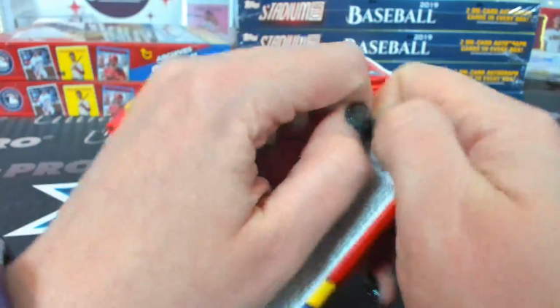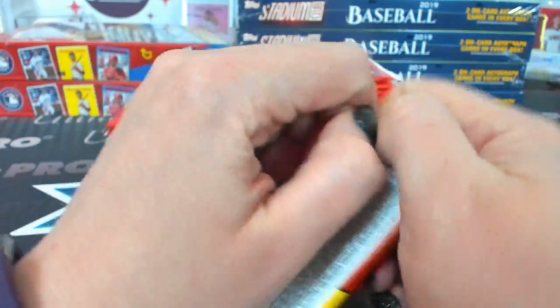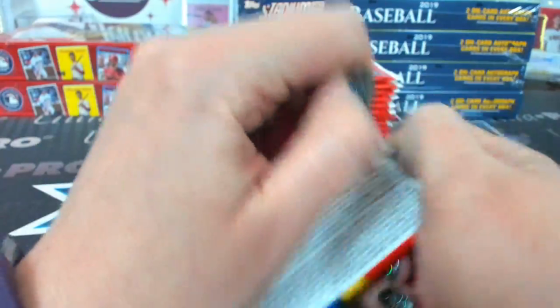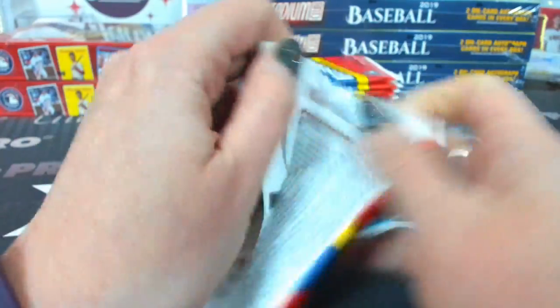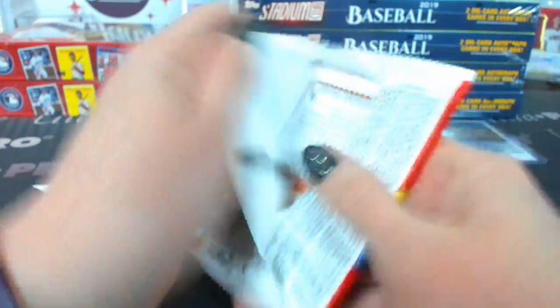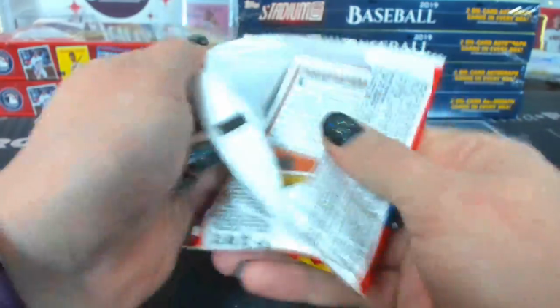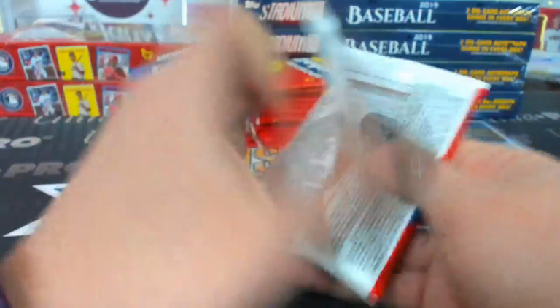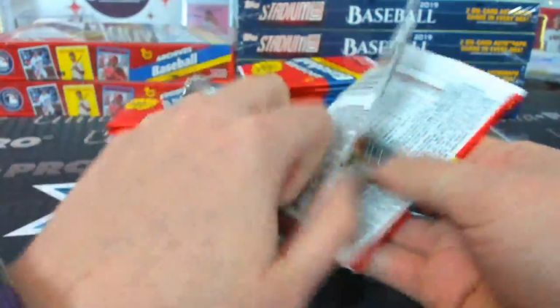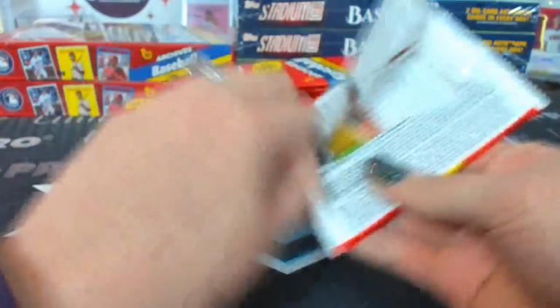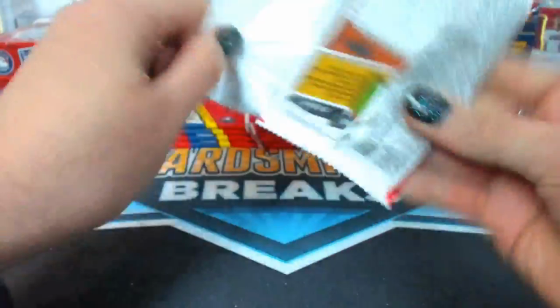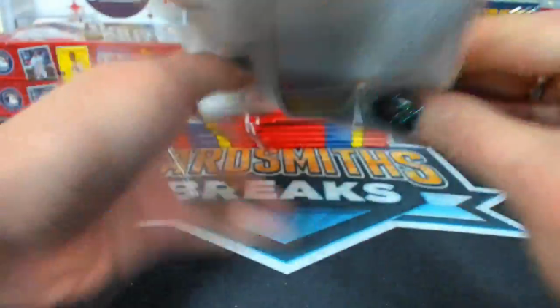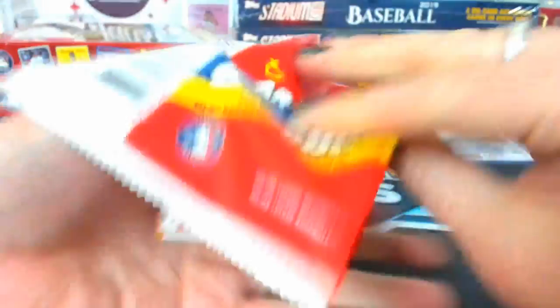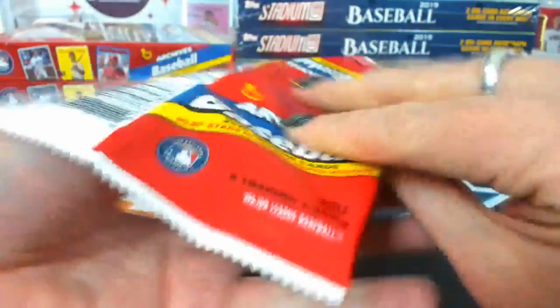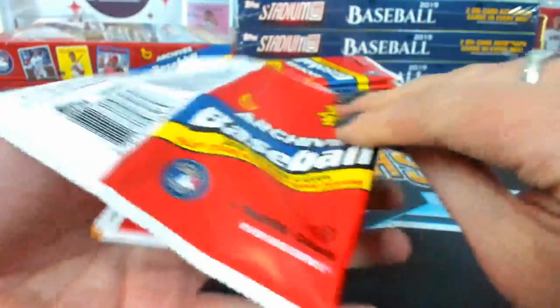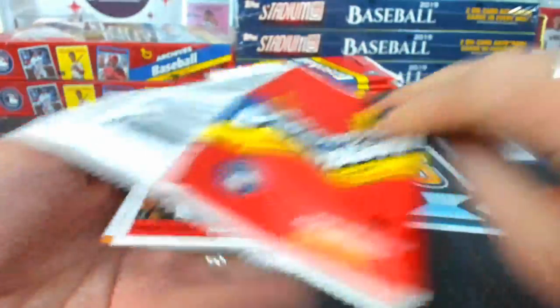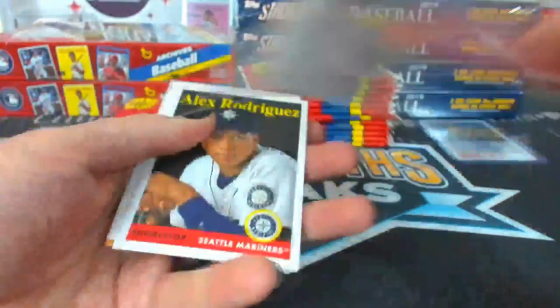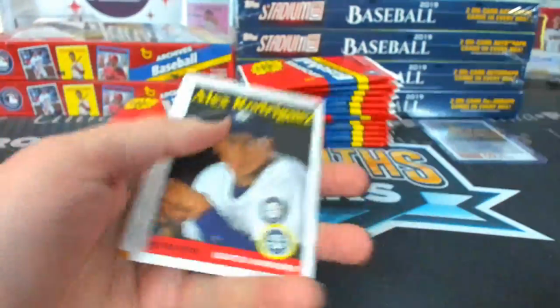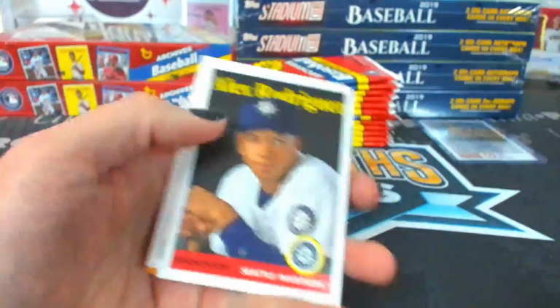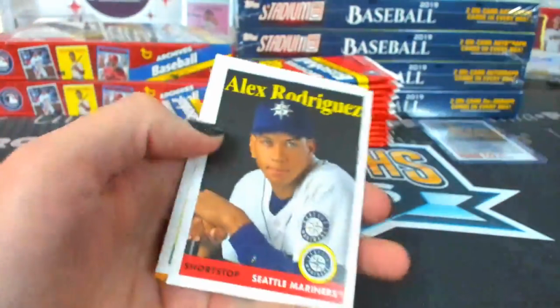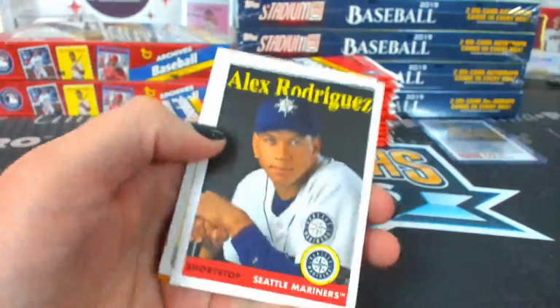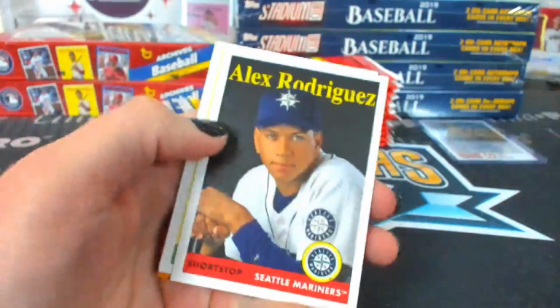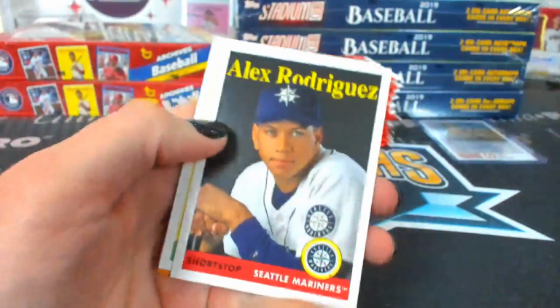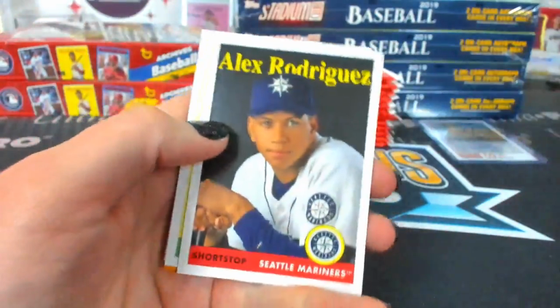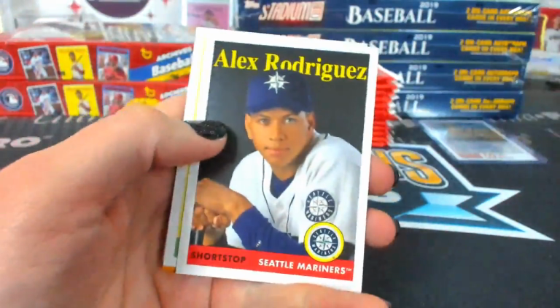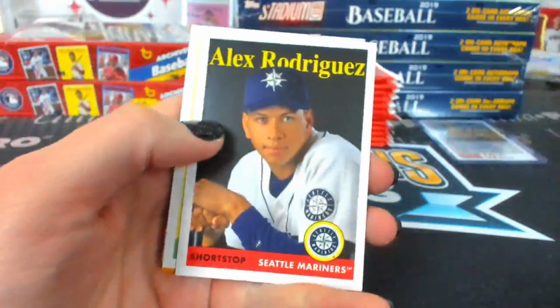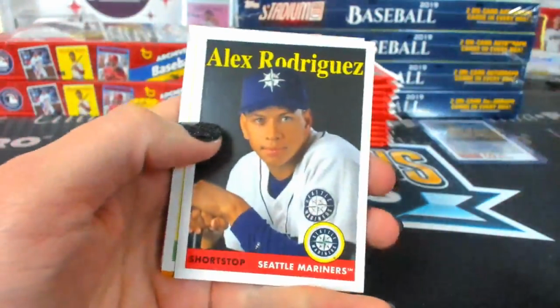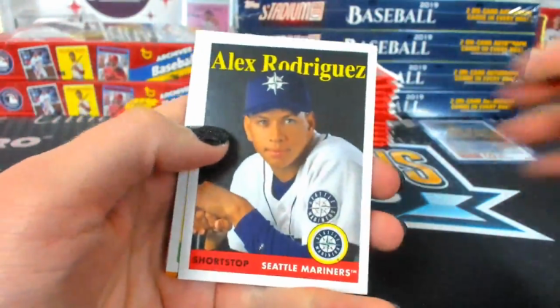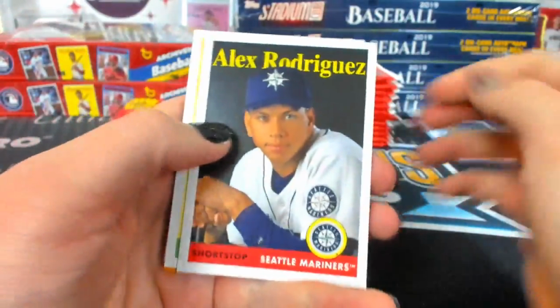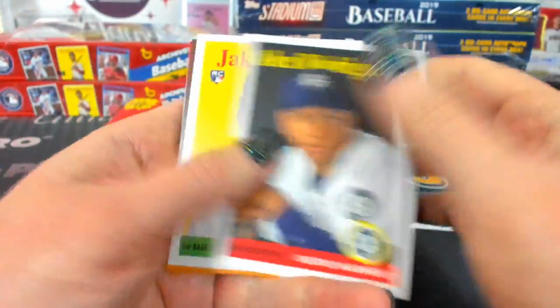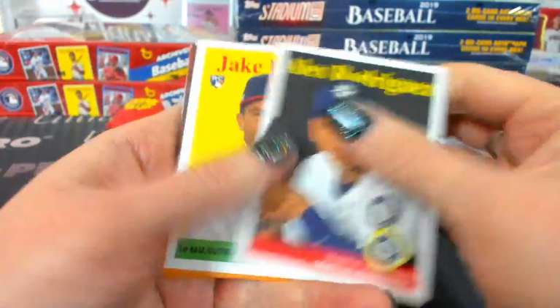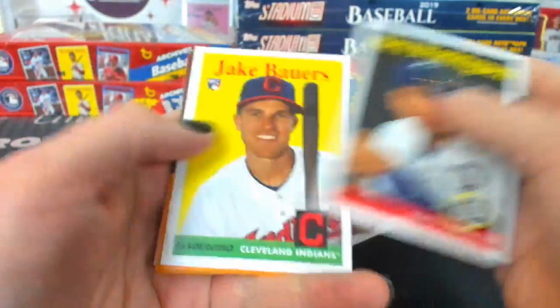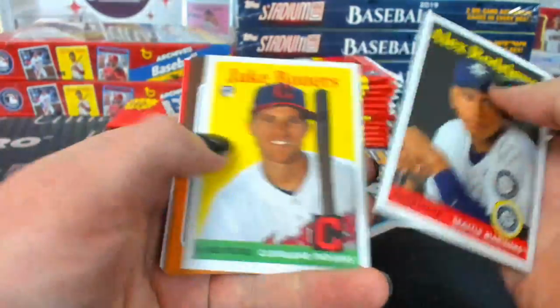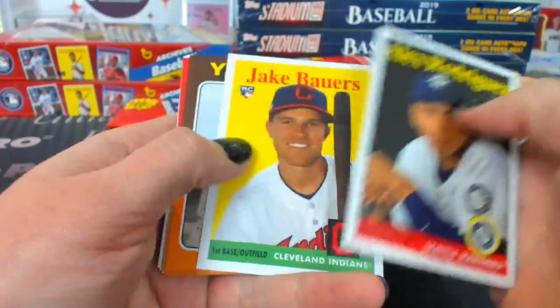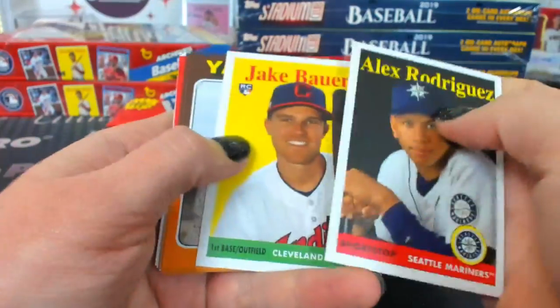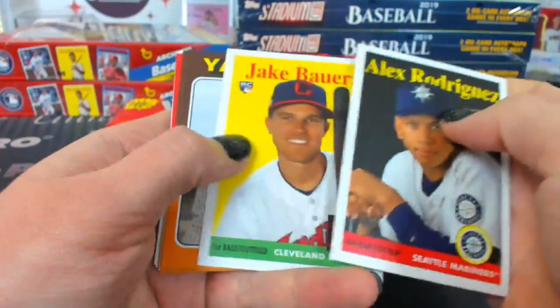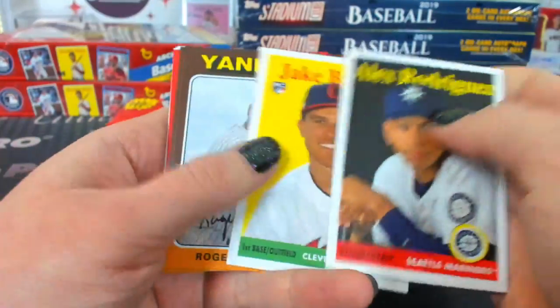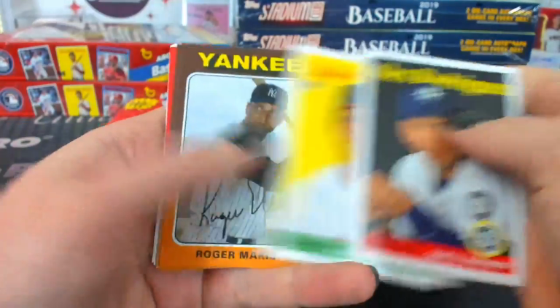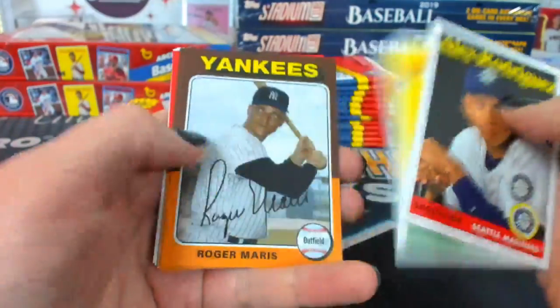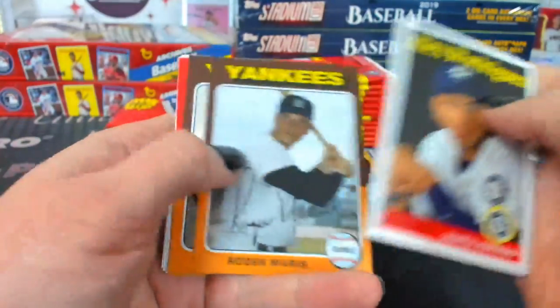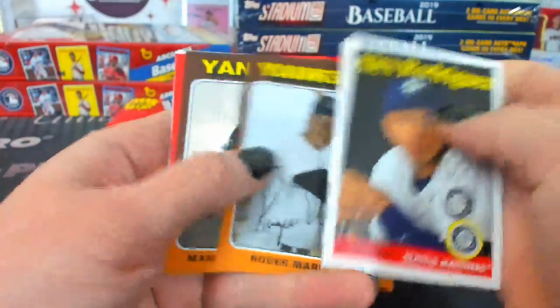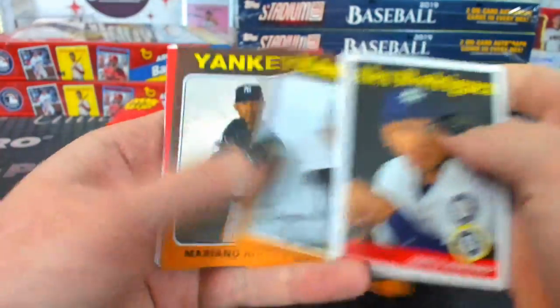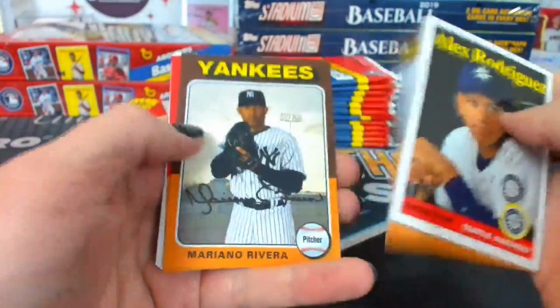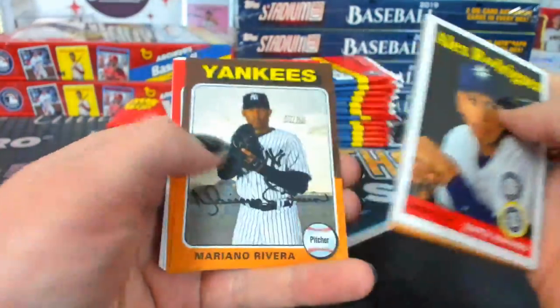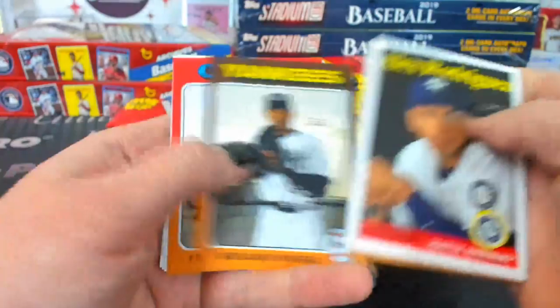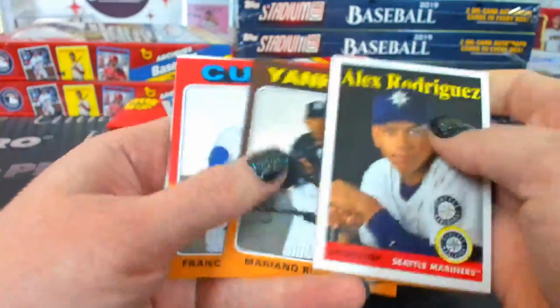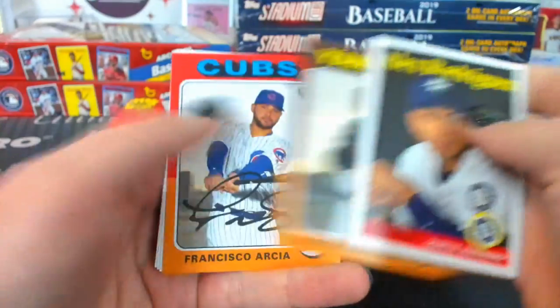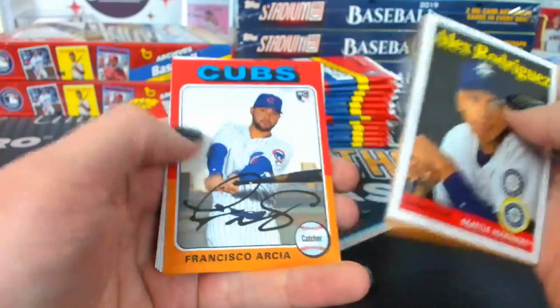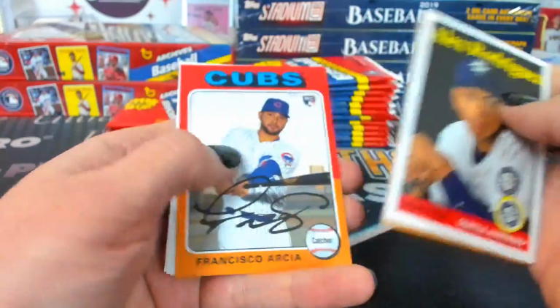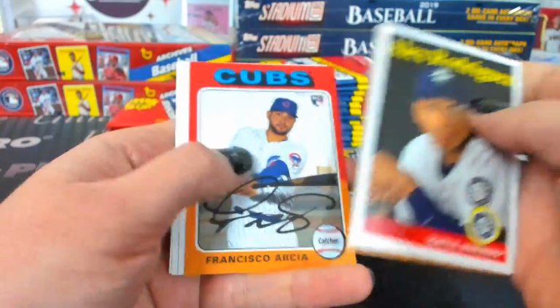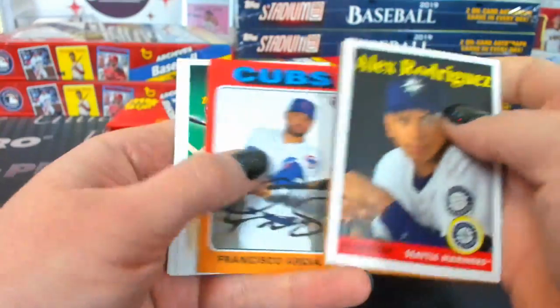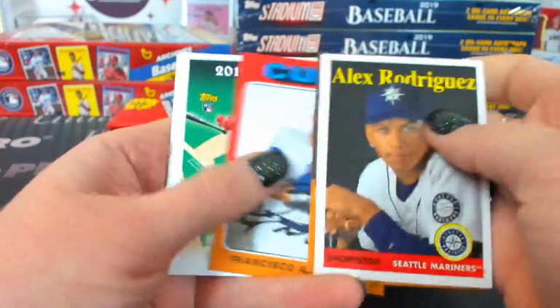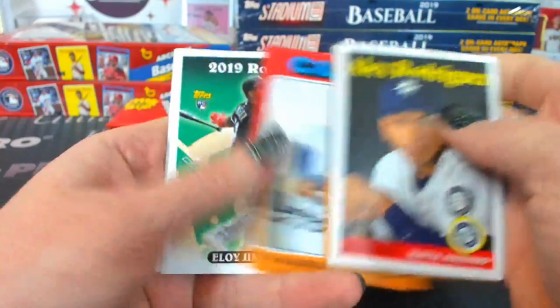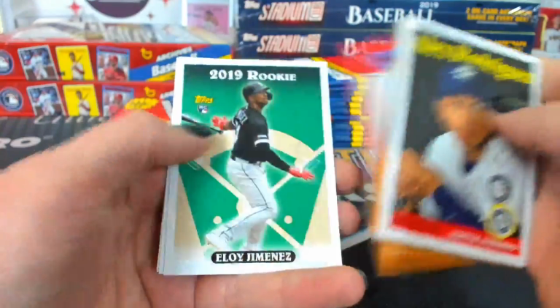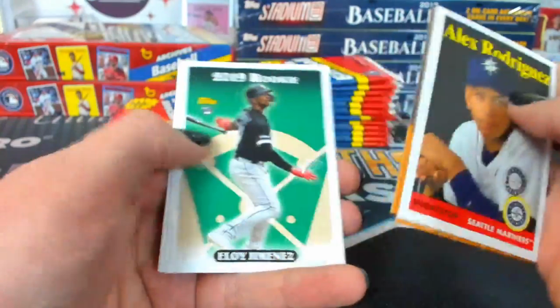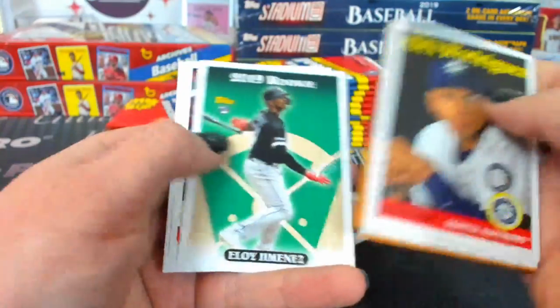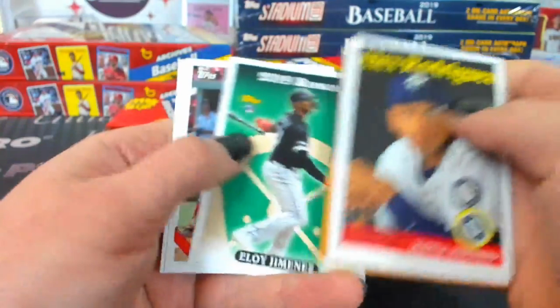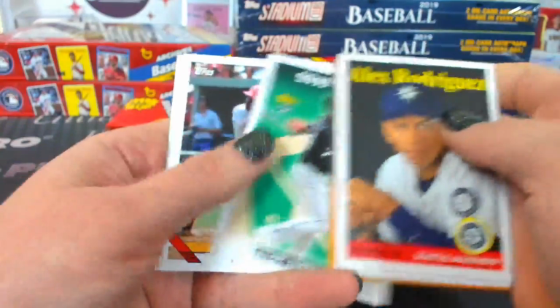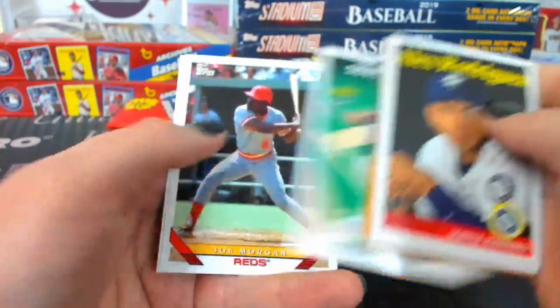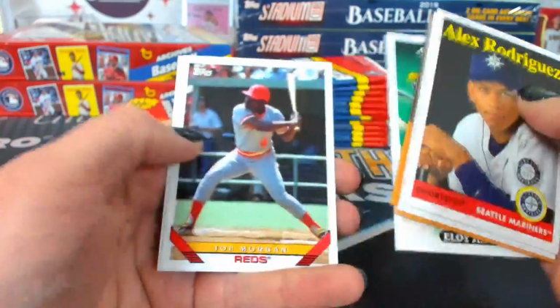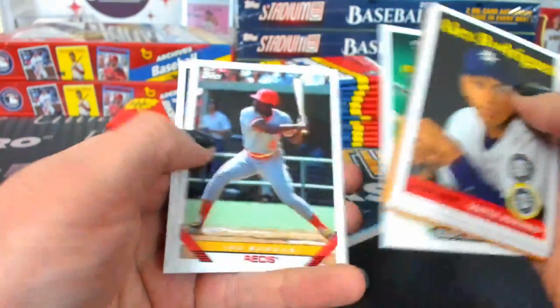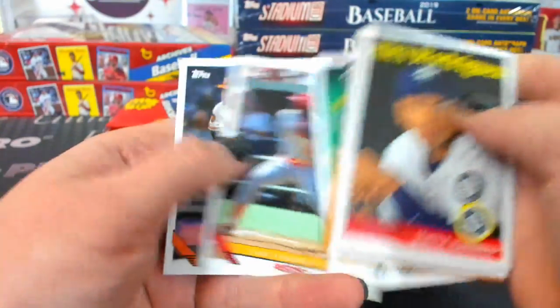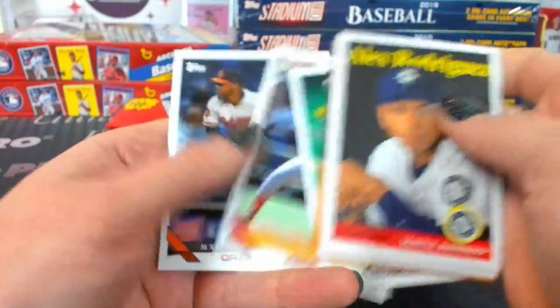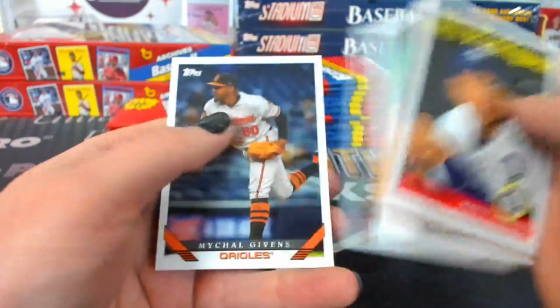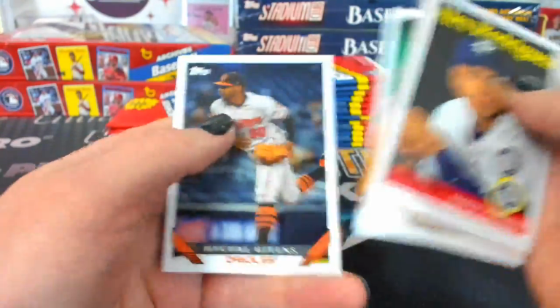It's kind of a wacky product. Not quite as wacky as like a Ginter, but...